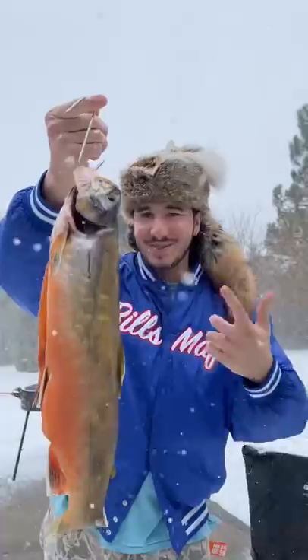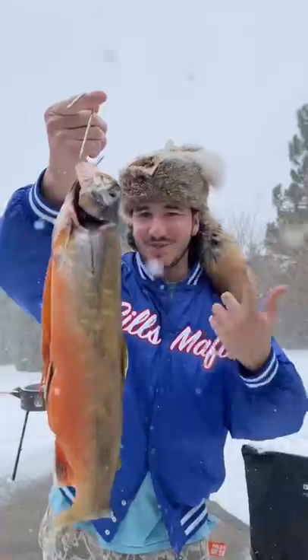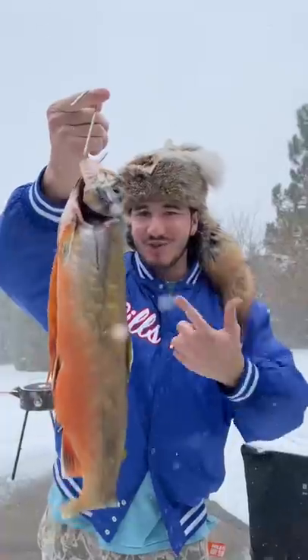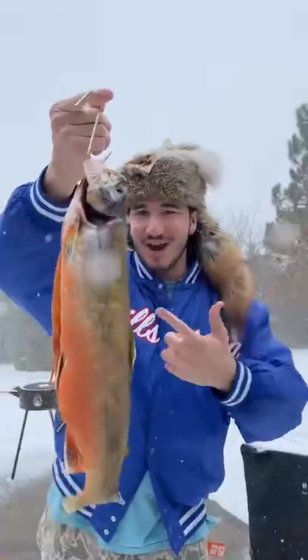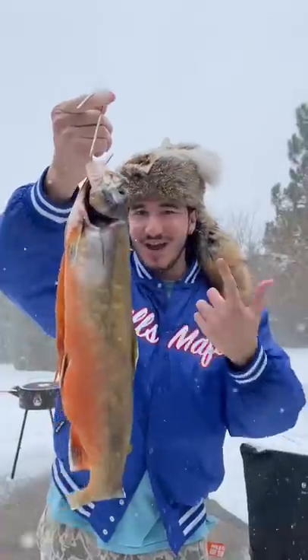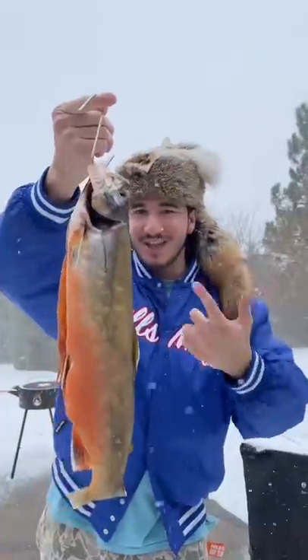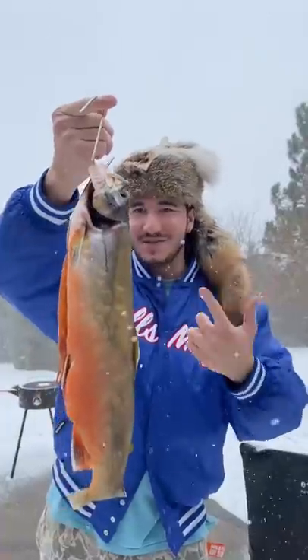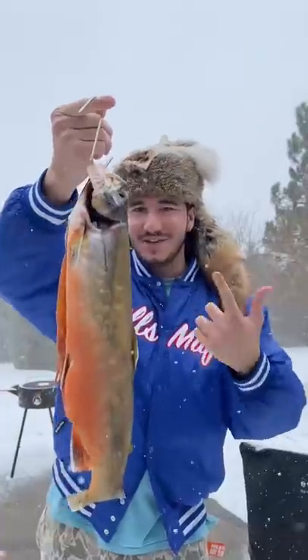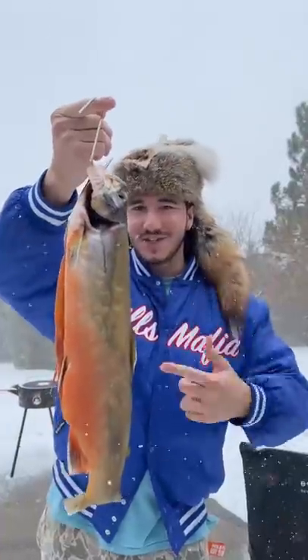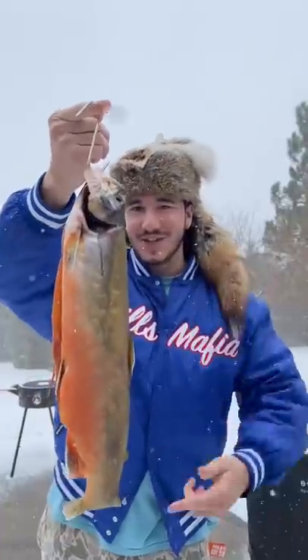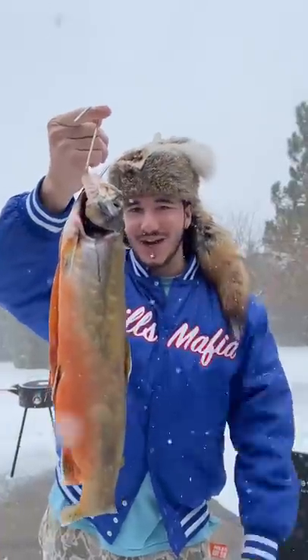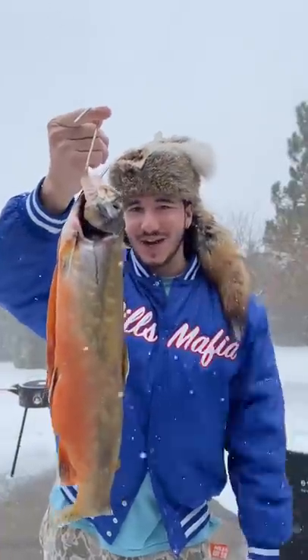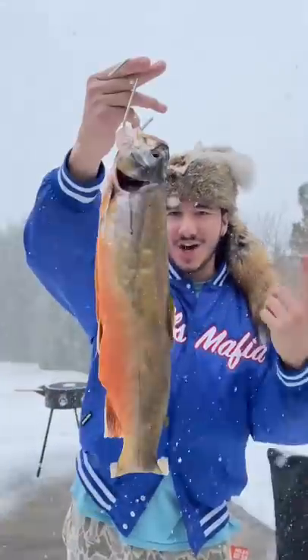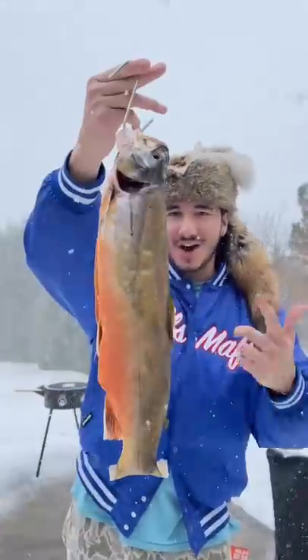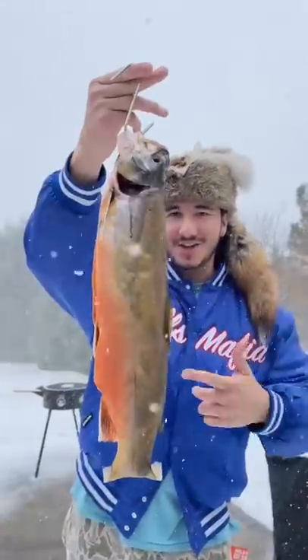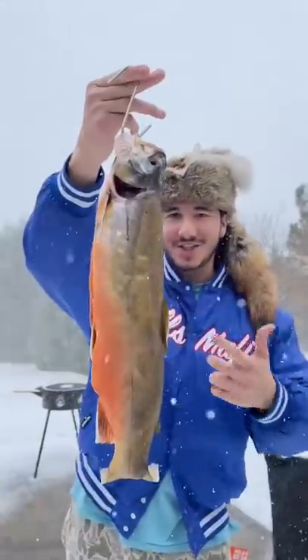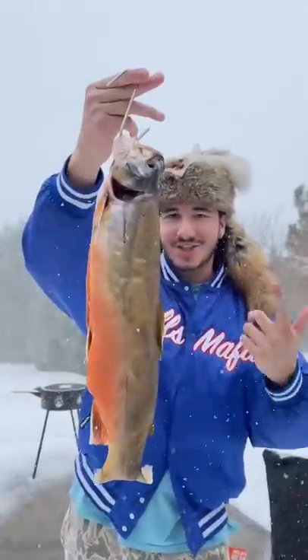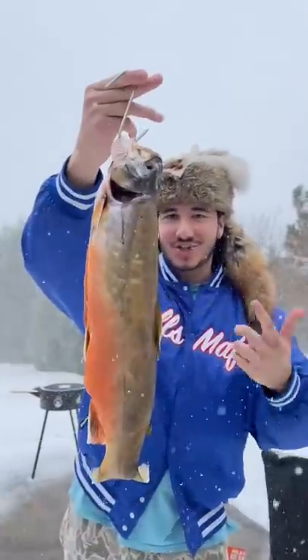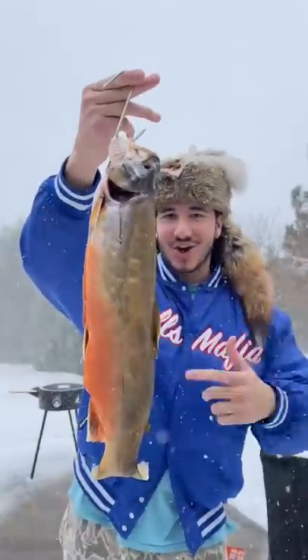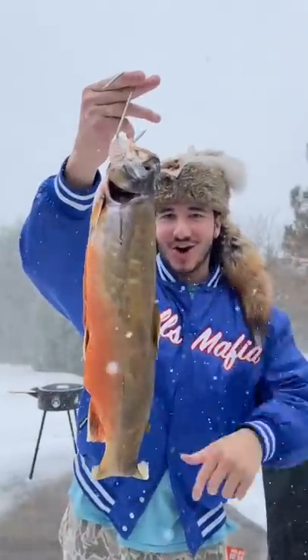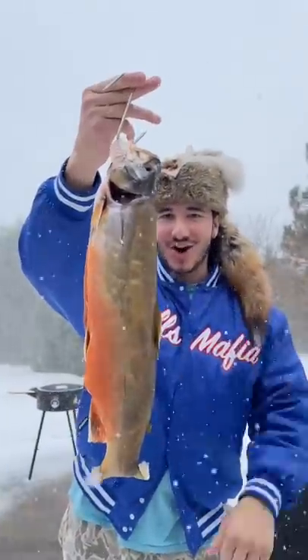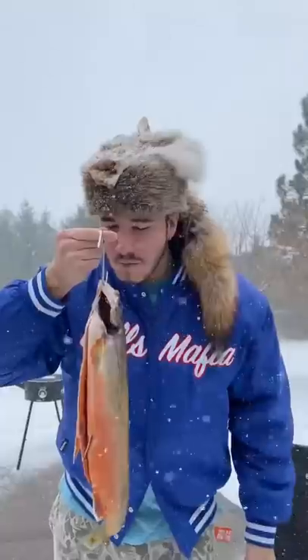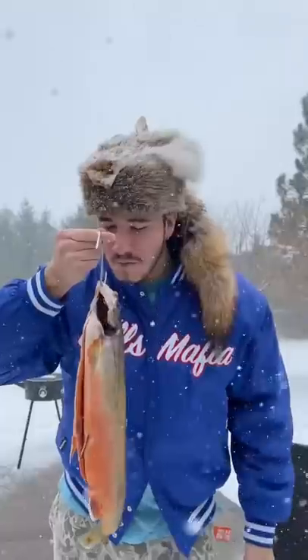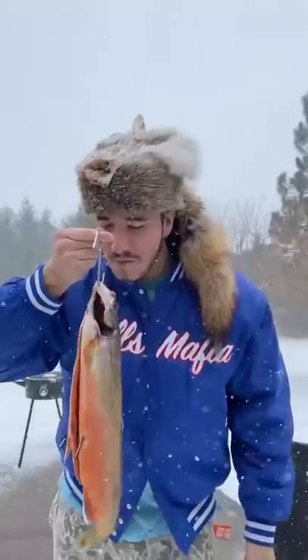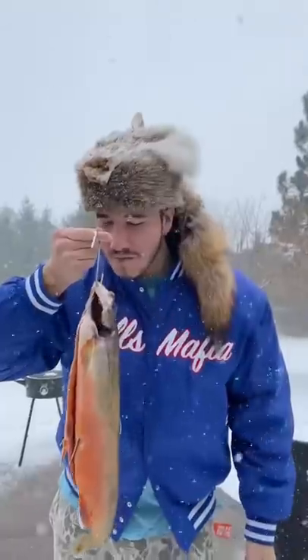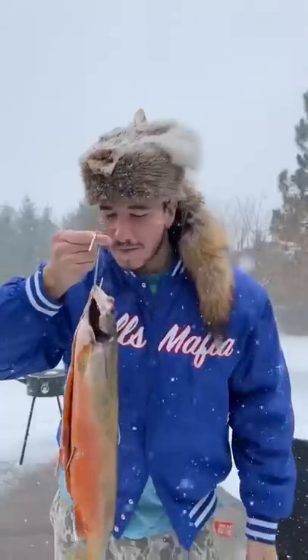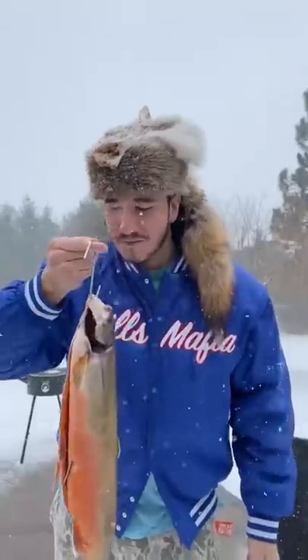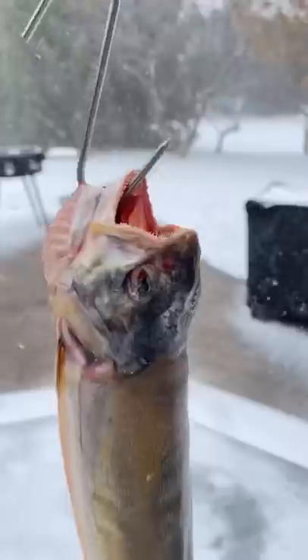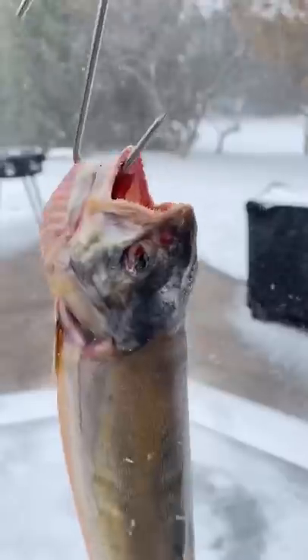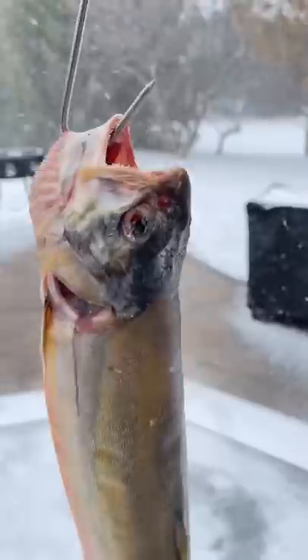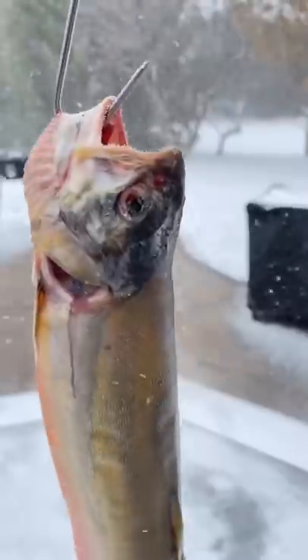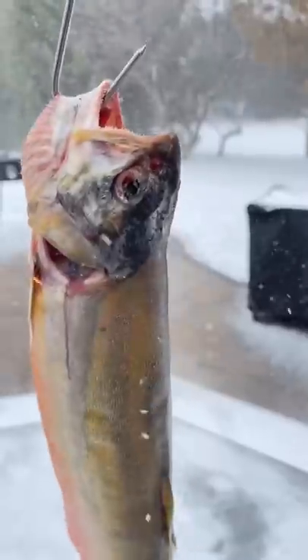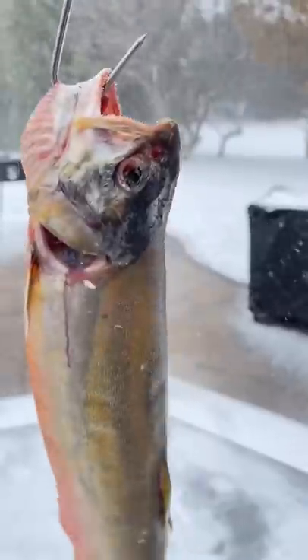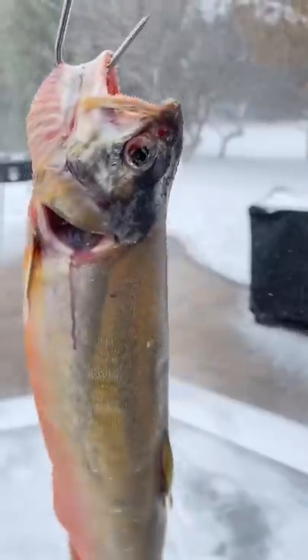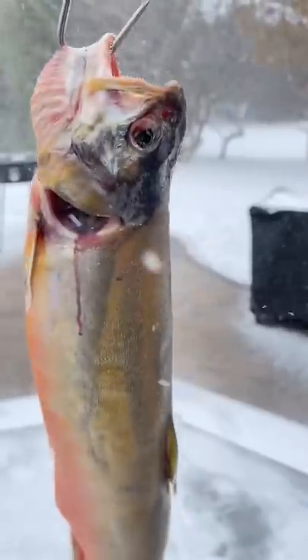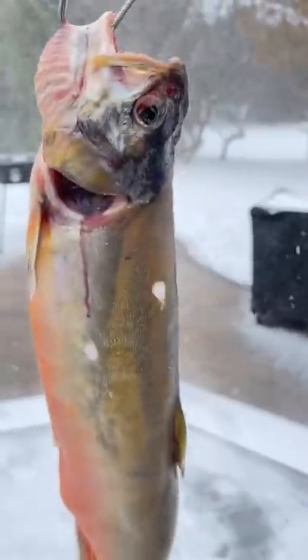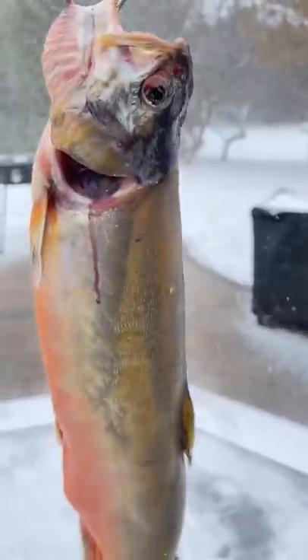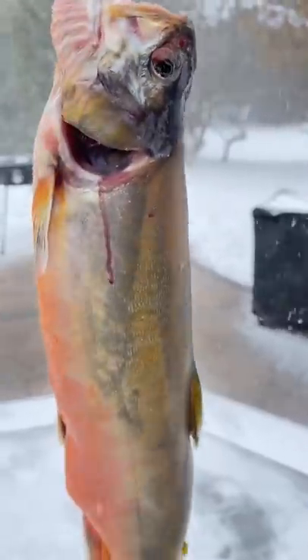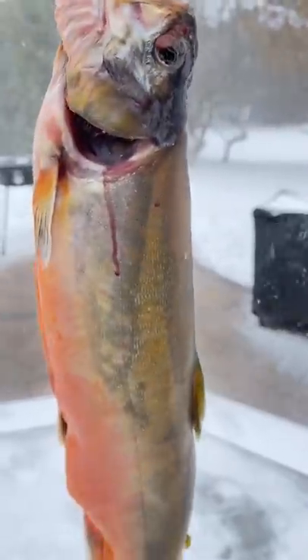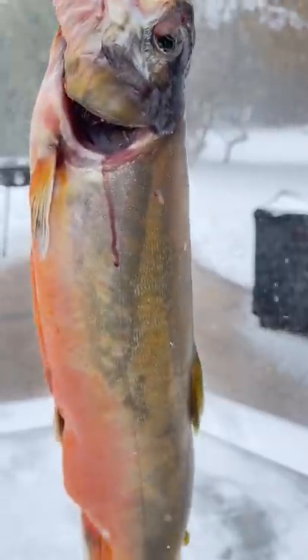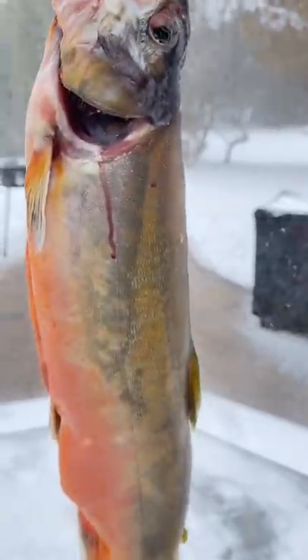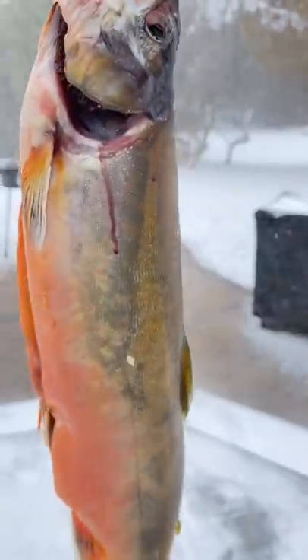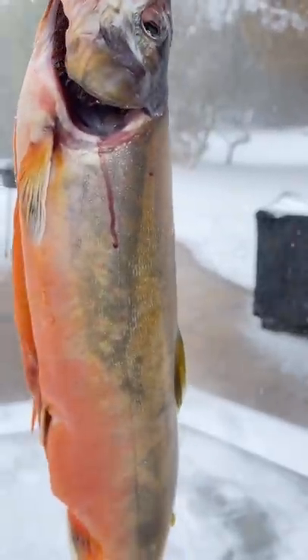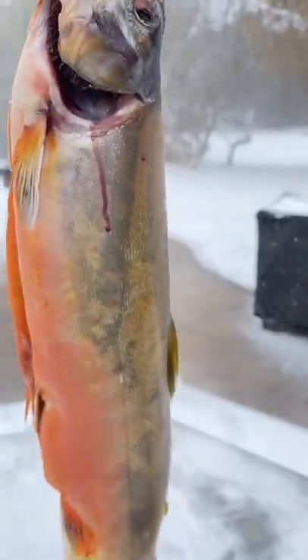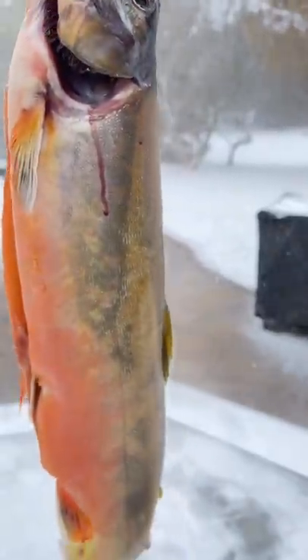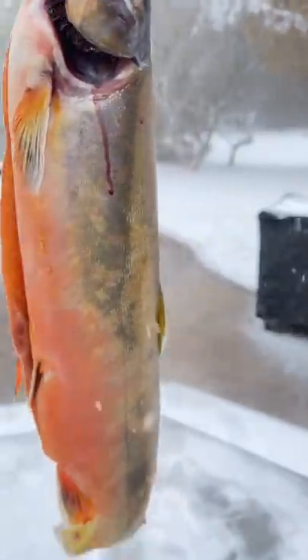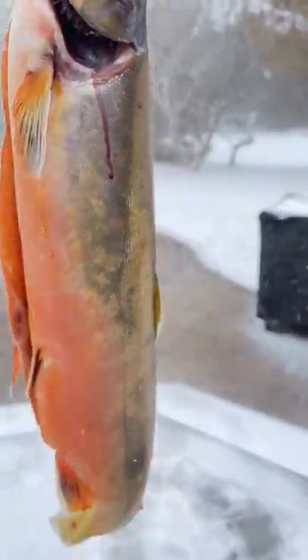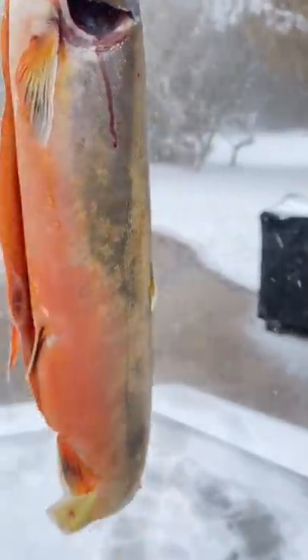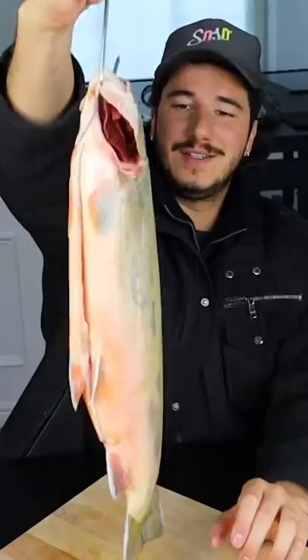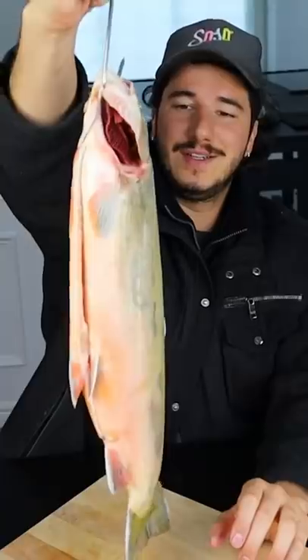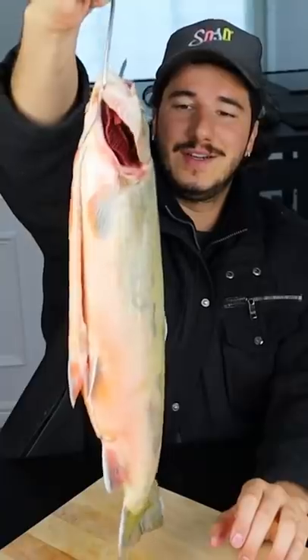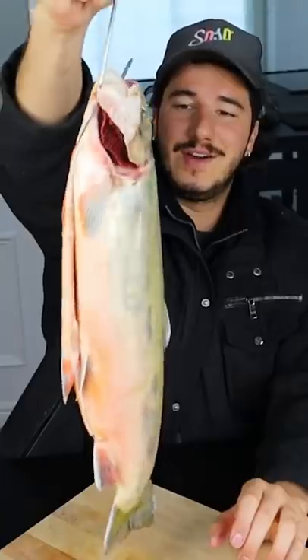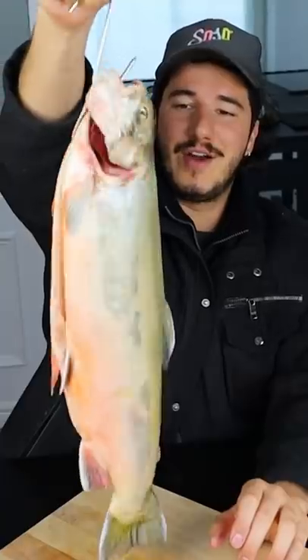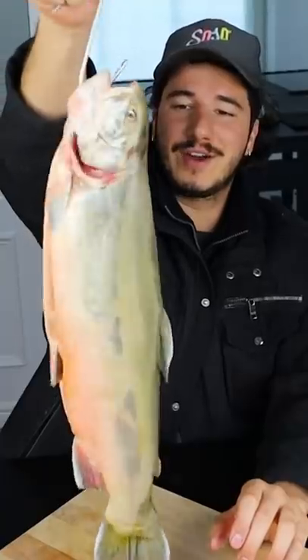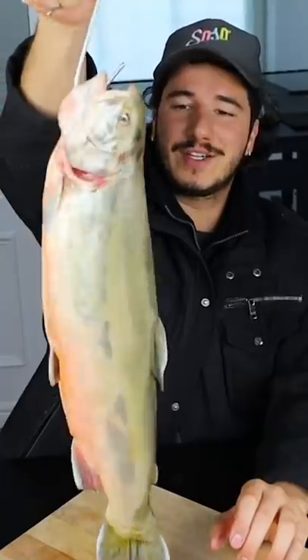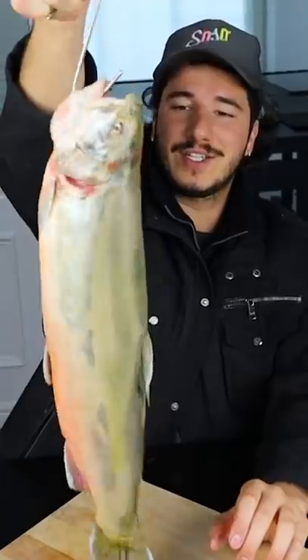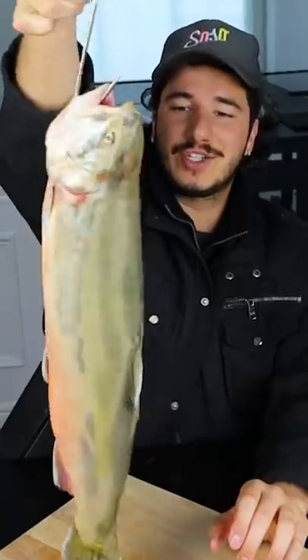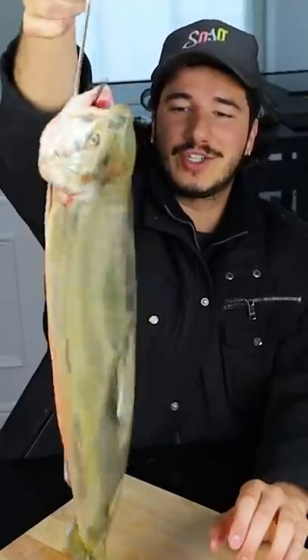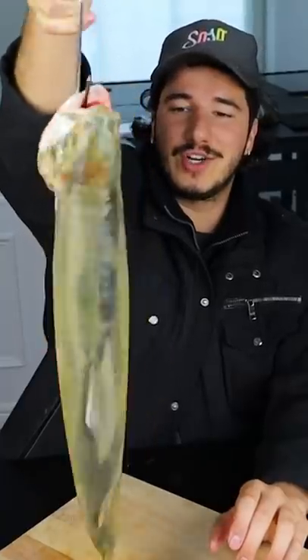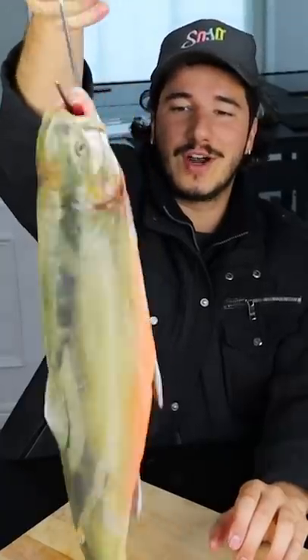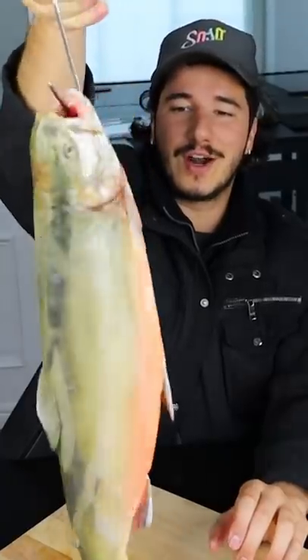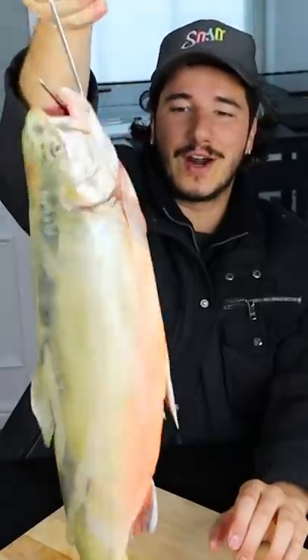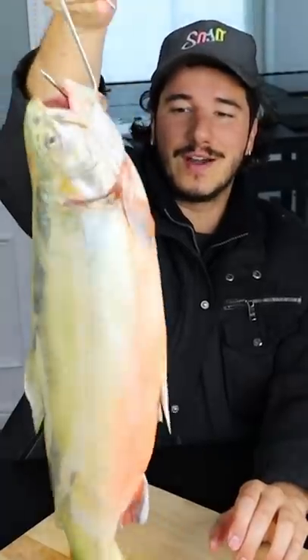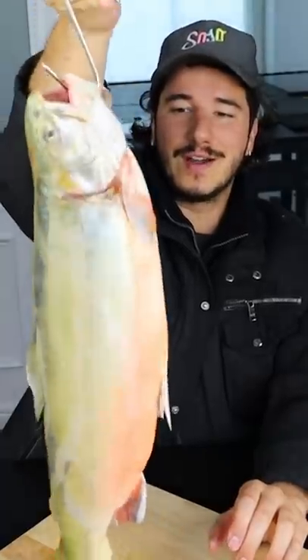Dry-aged fish today — Arctic char. It smelled pretty sketchy, but you gotta see it through. This is what it looked like two weeks ago. Let's try it out.